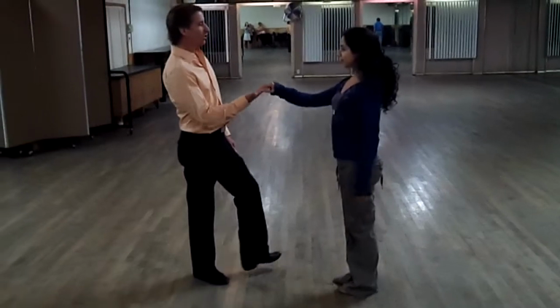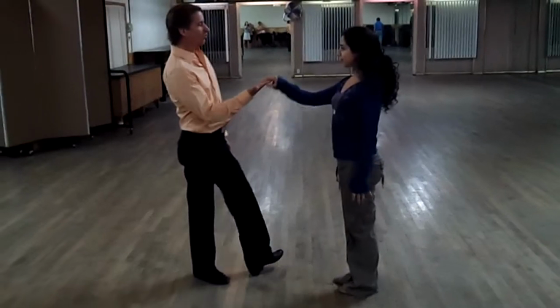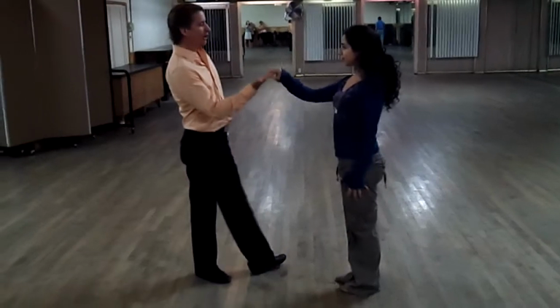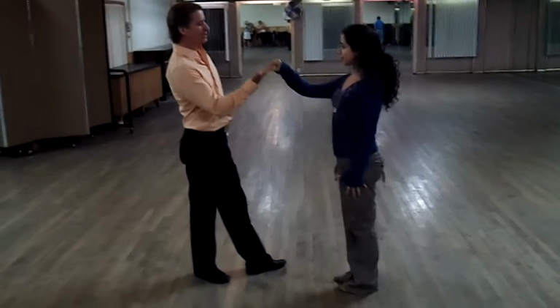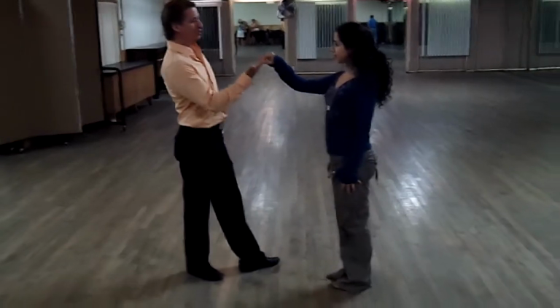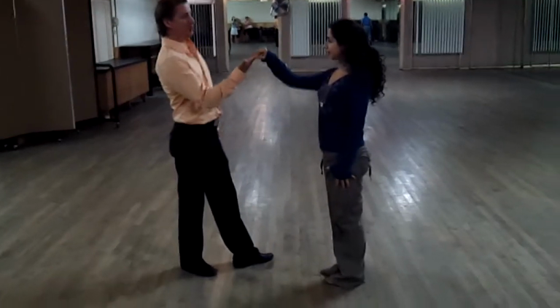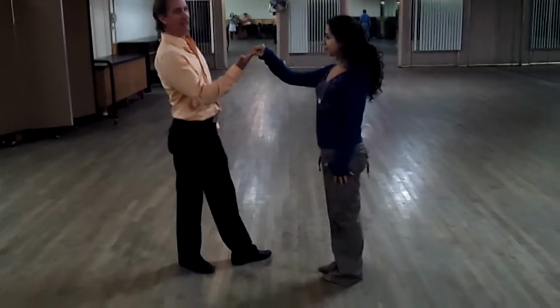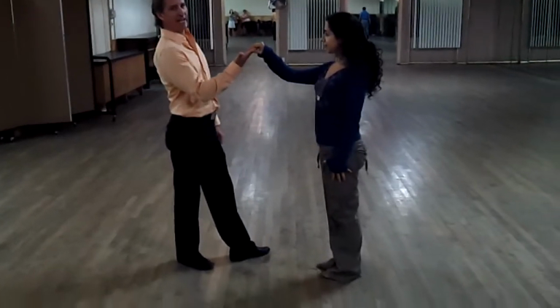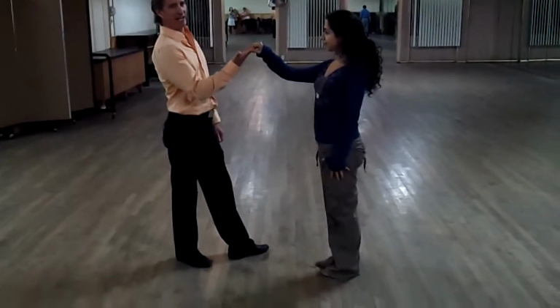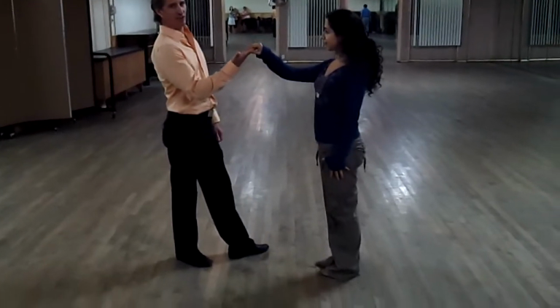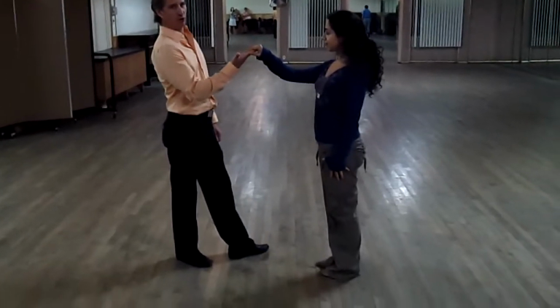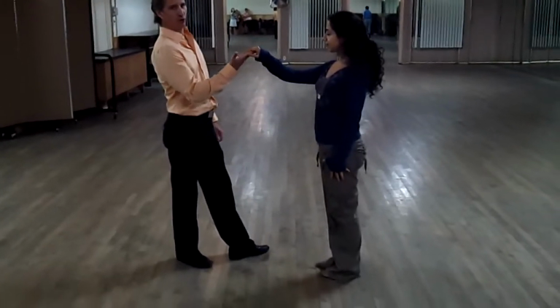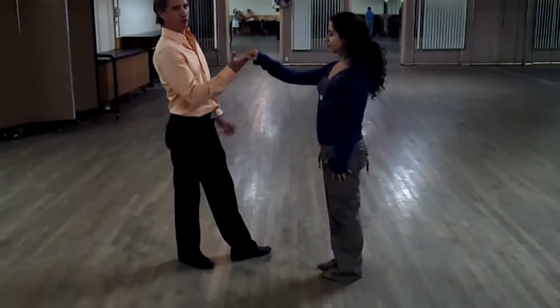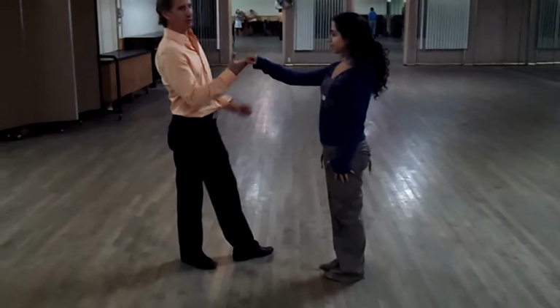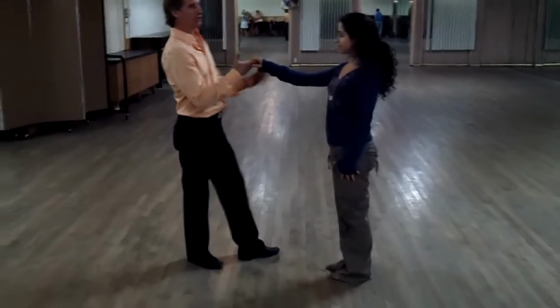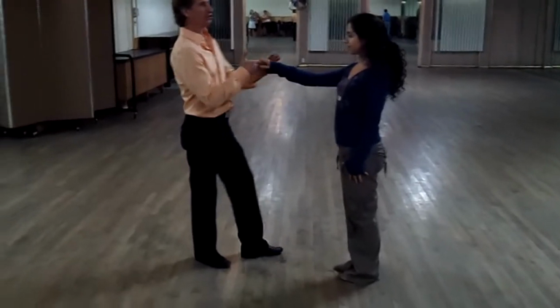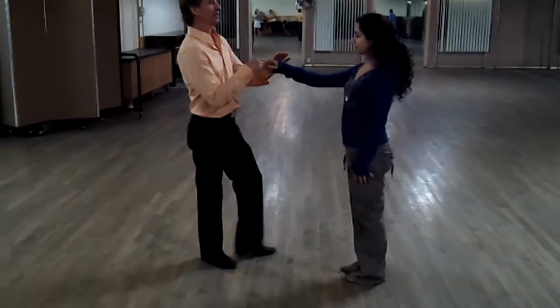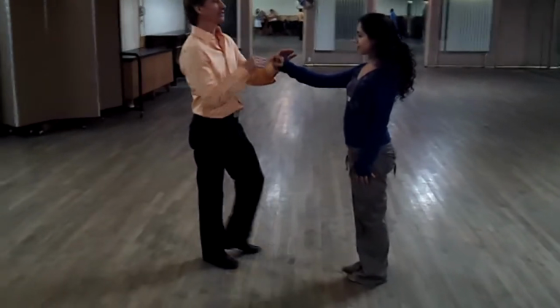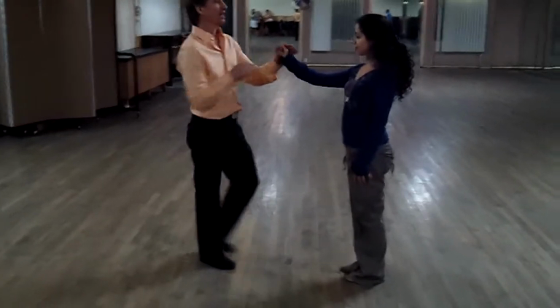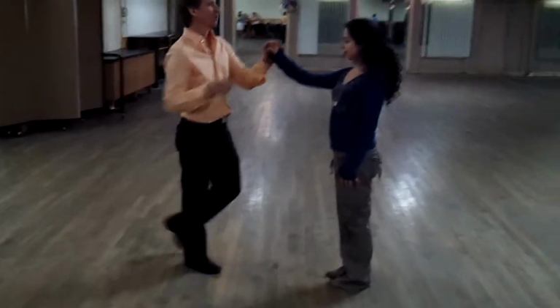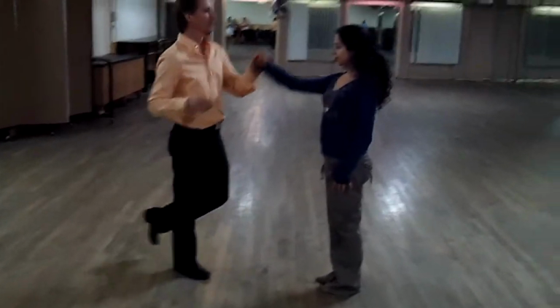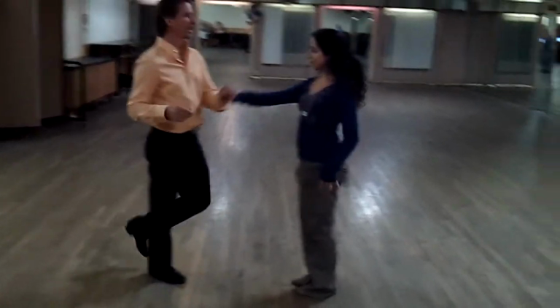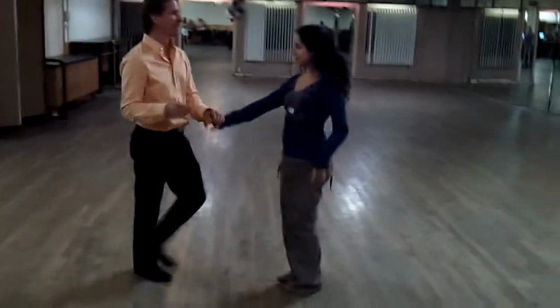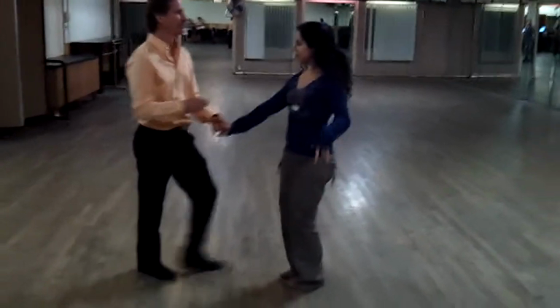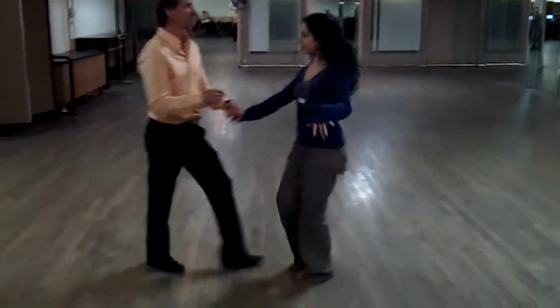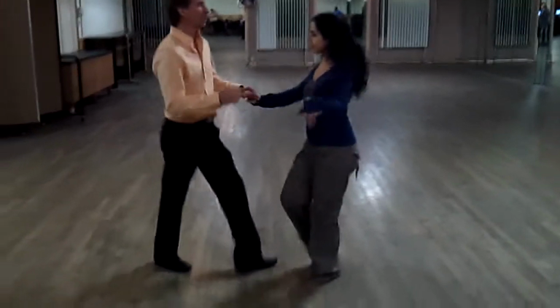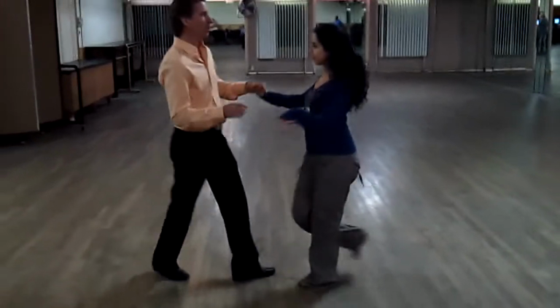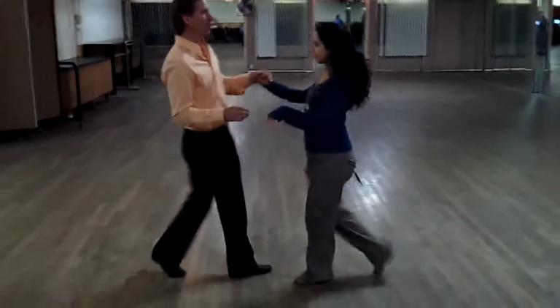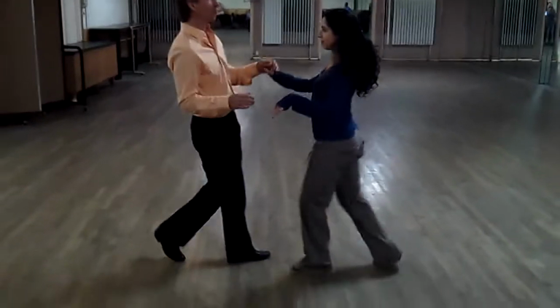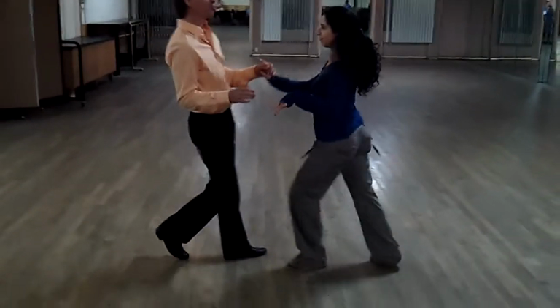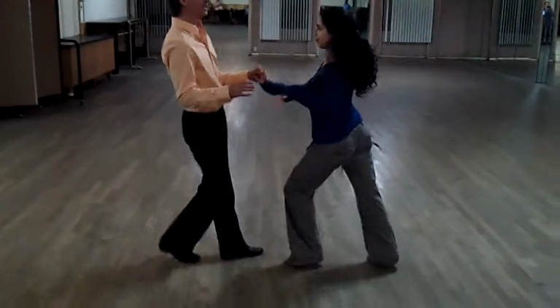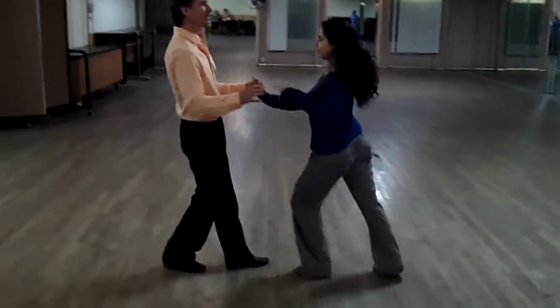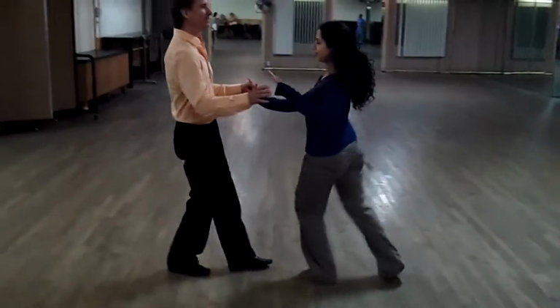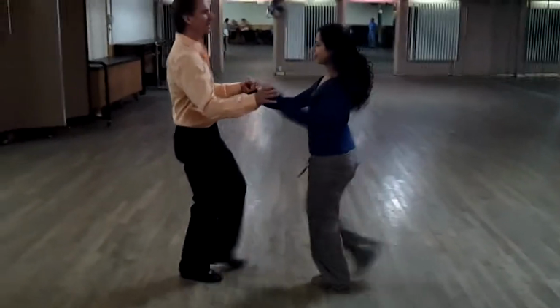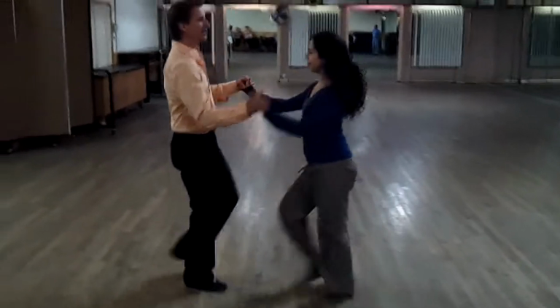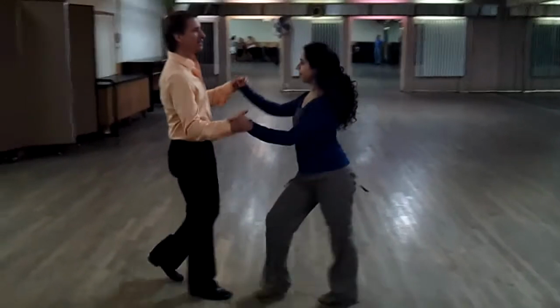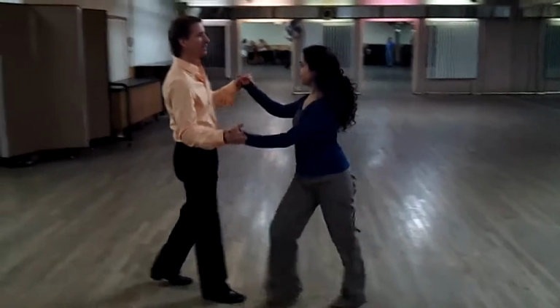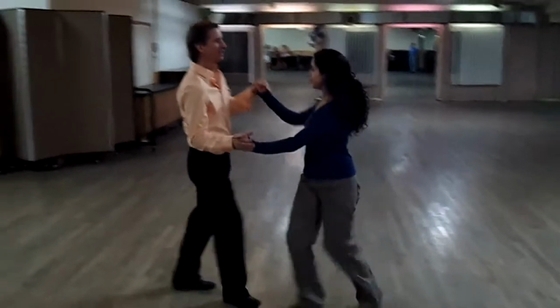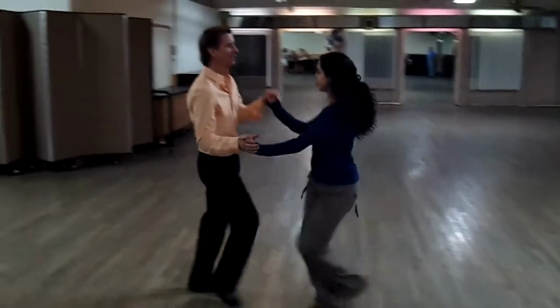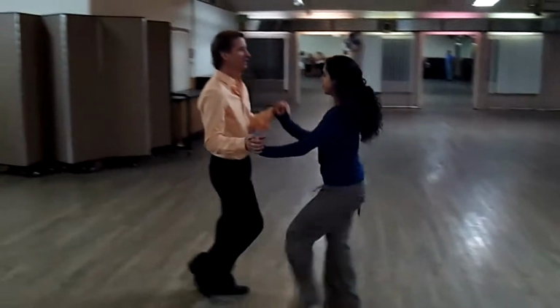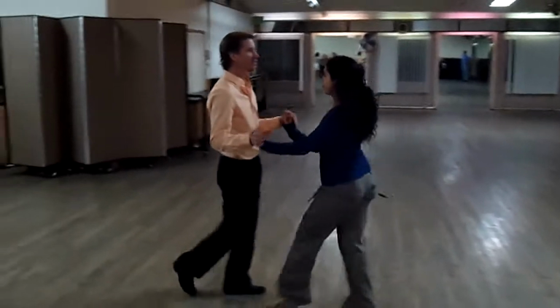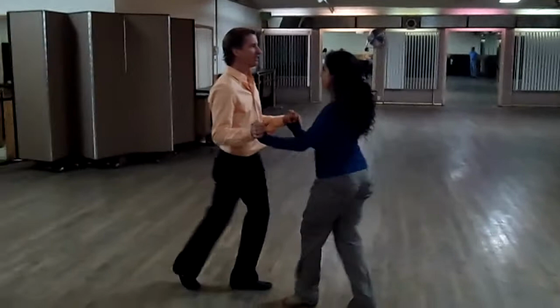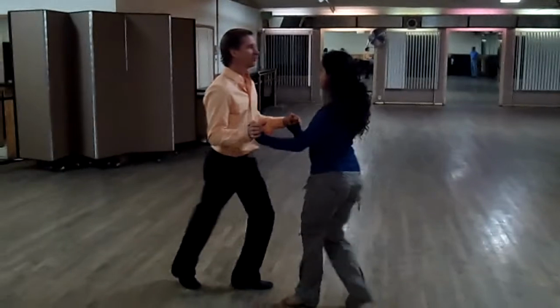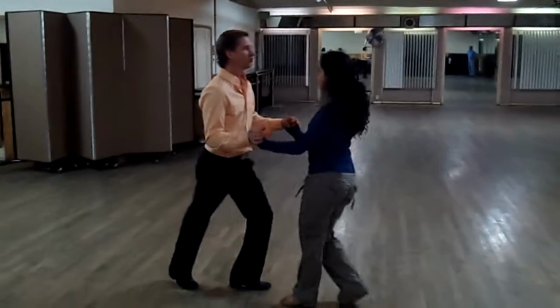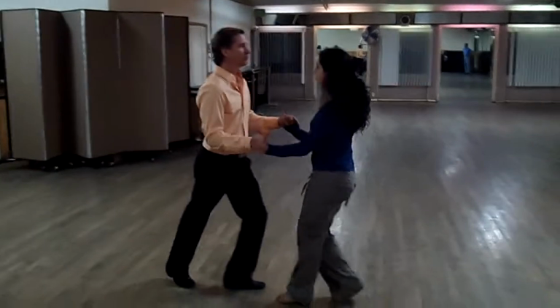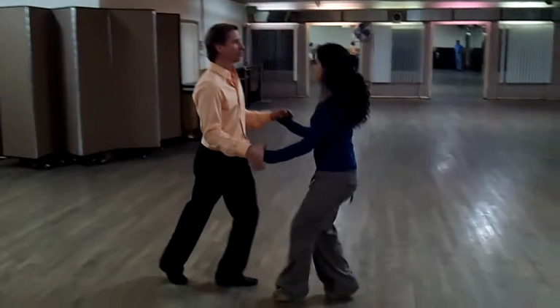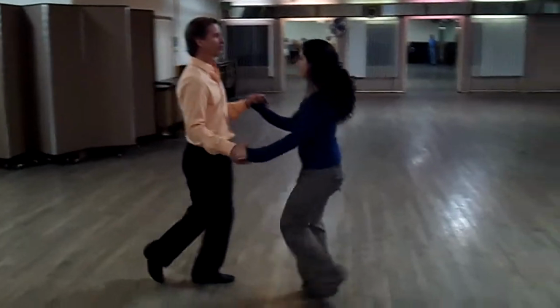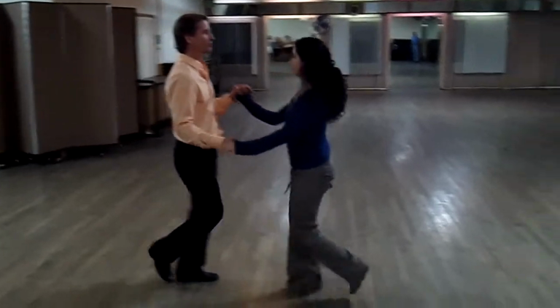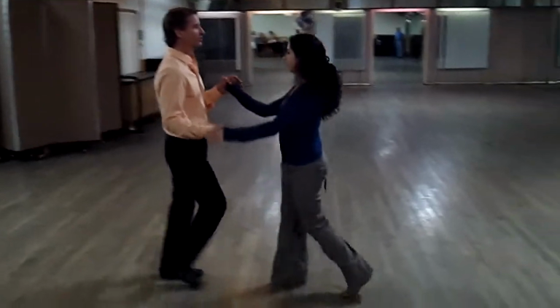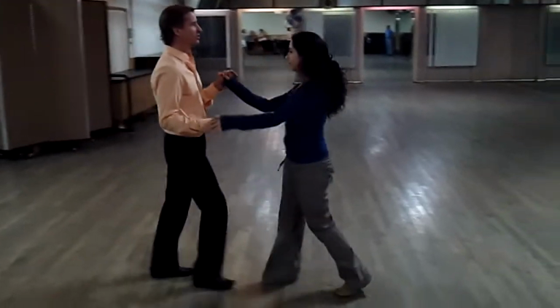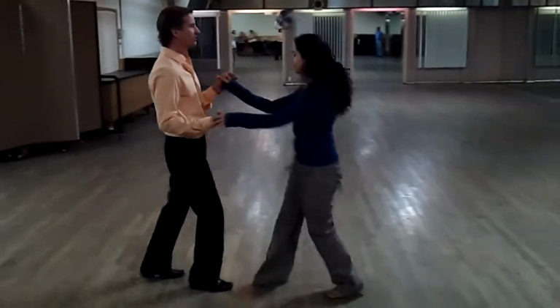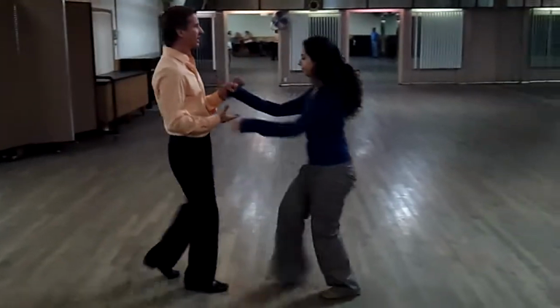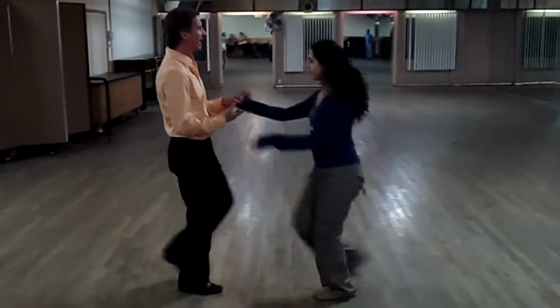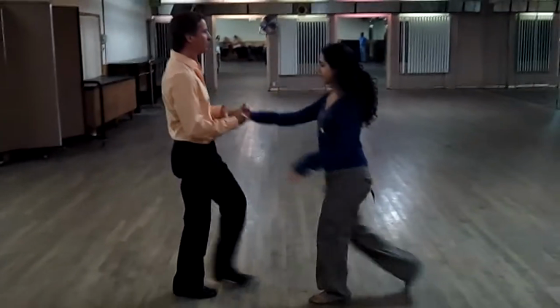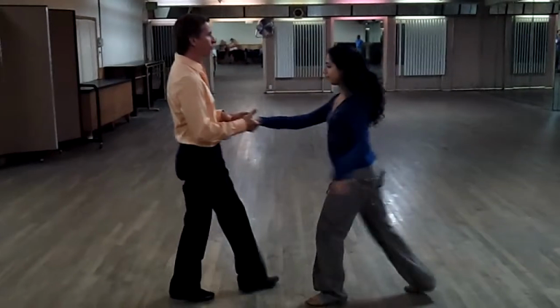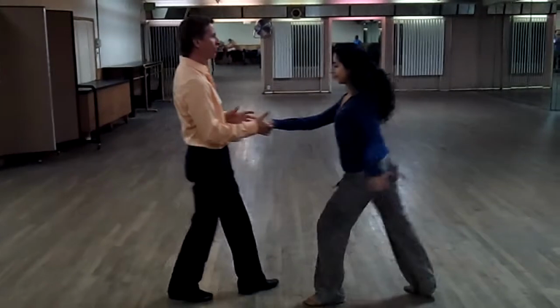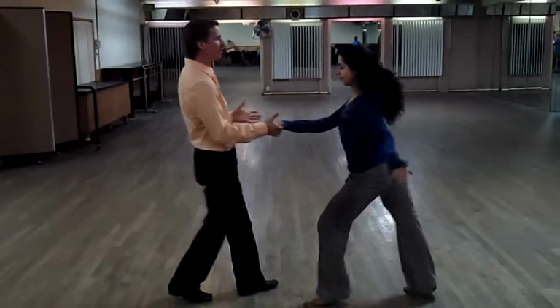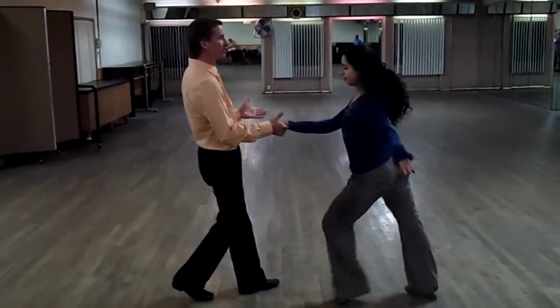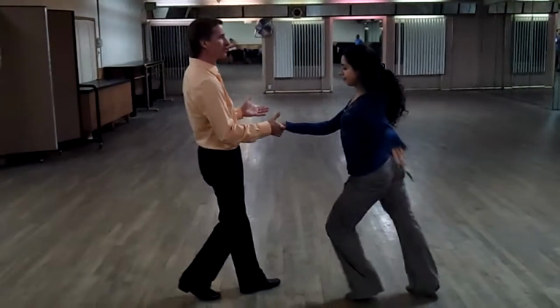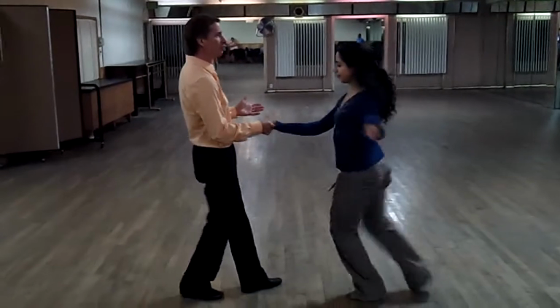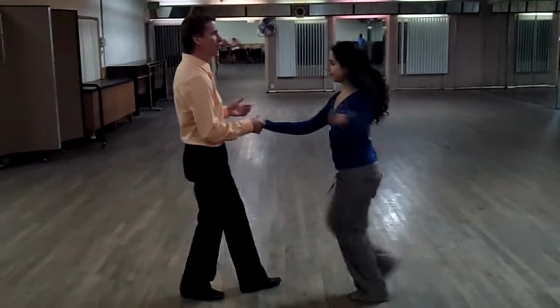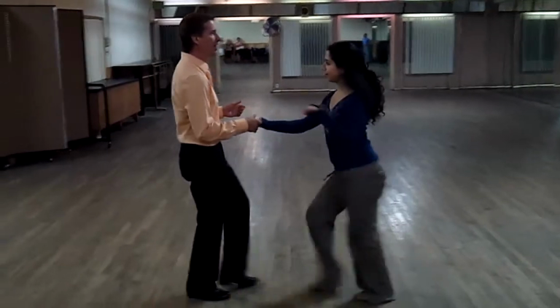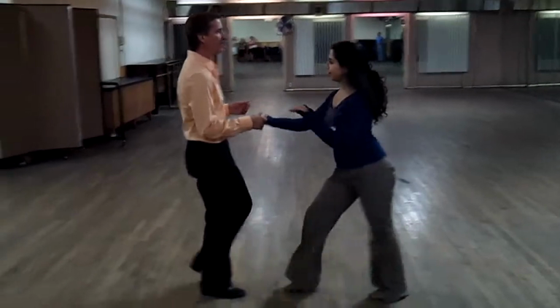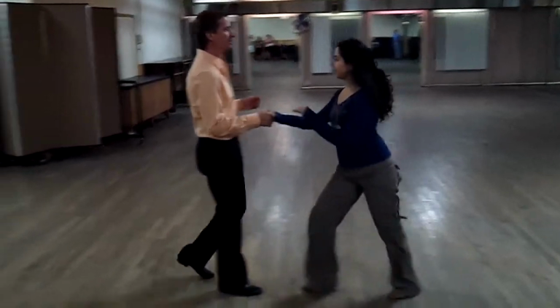We're in a right-to-right hand hold. So let's say we're dancing the long basic. Leaders, you can switch this hand wherever you want.